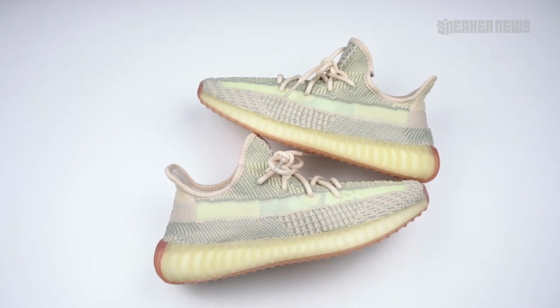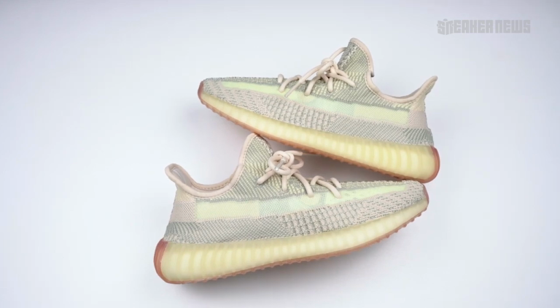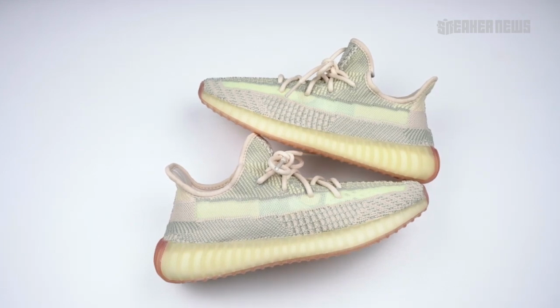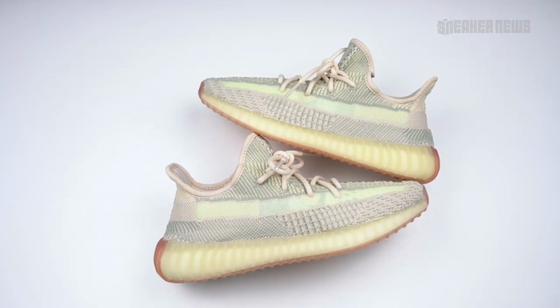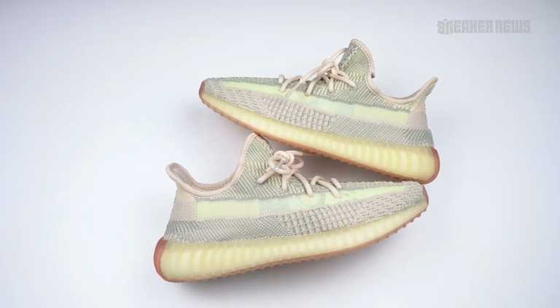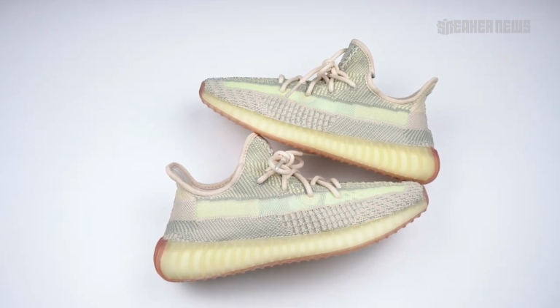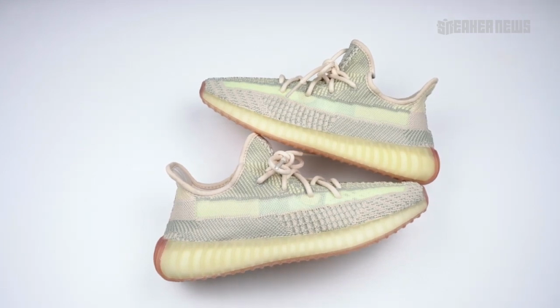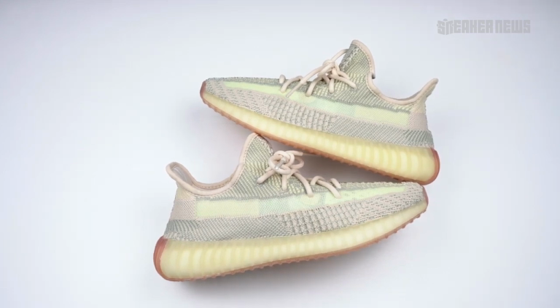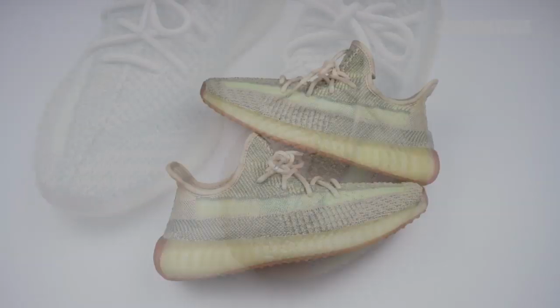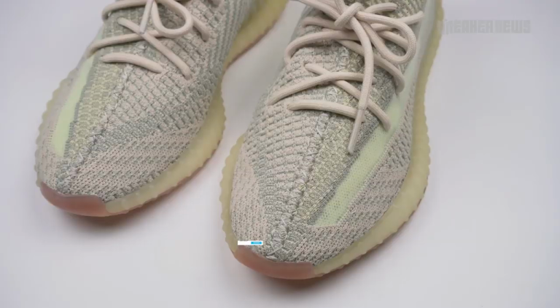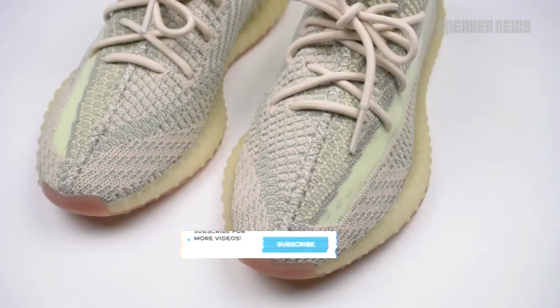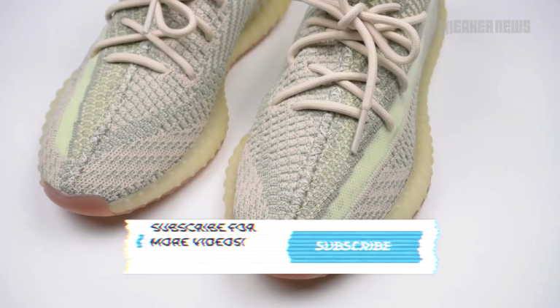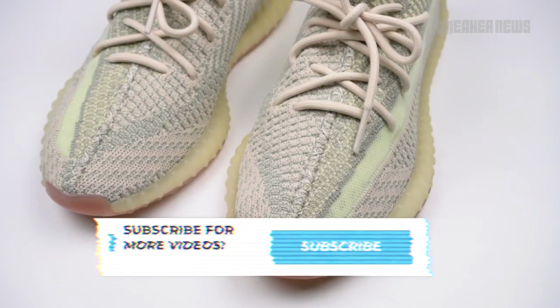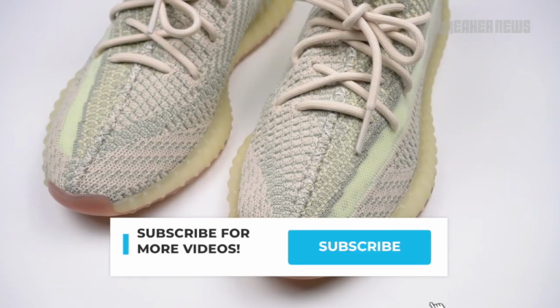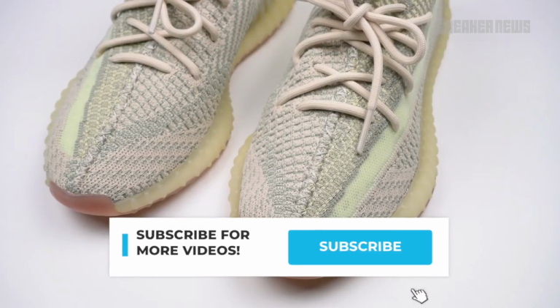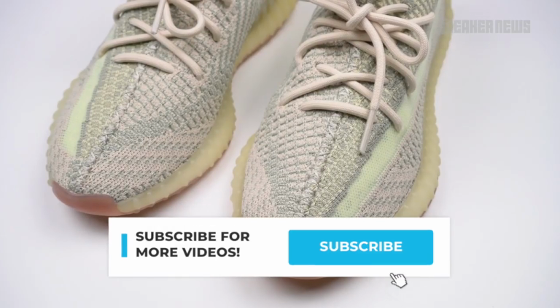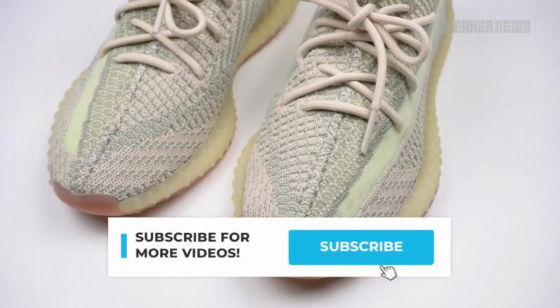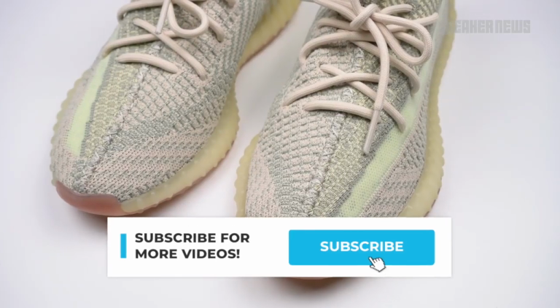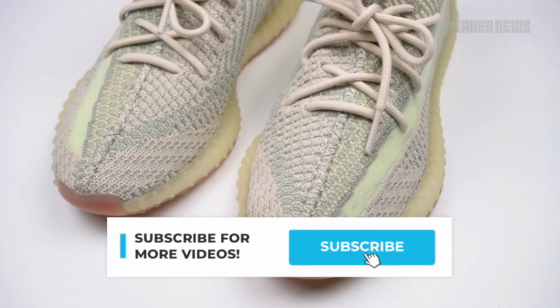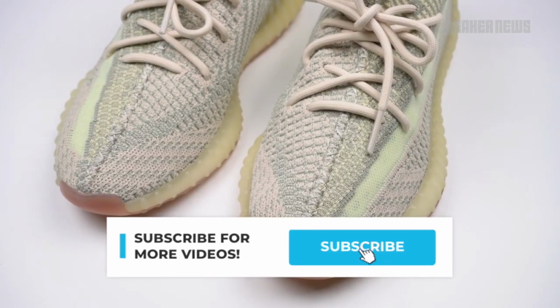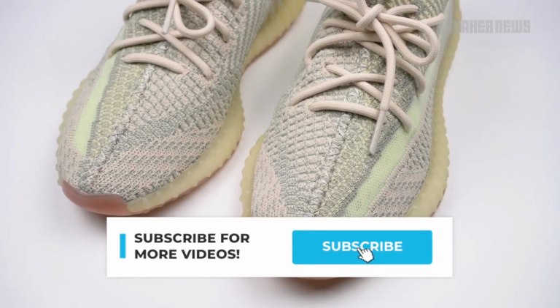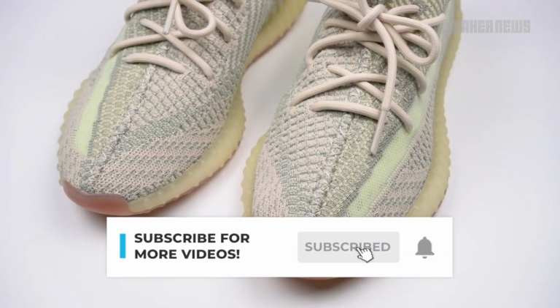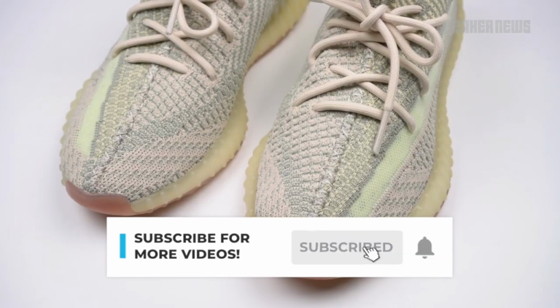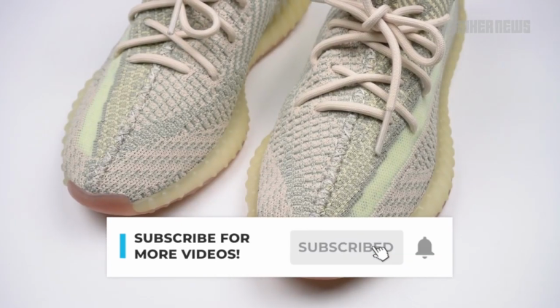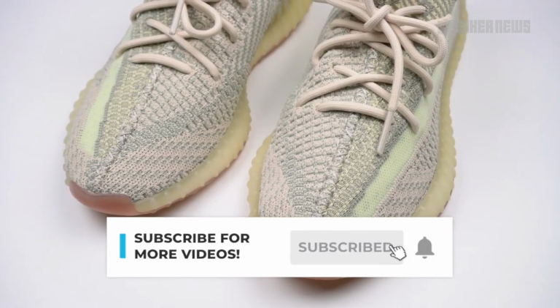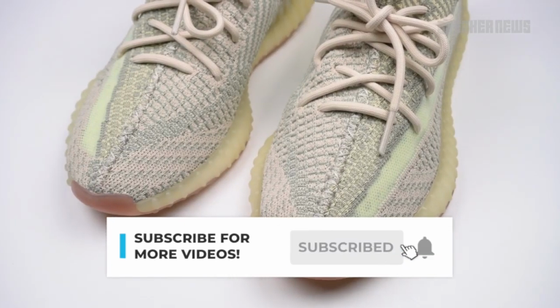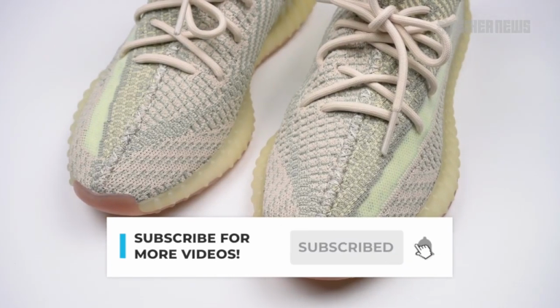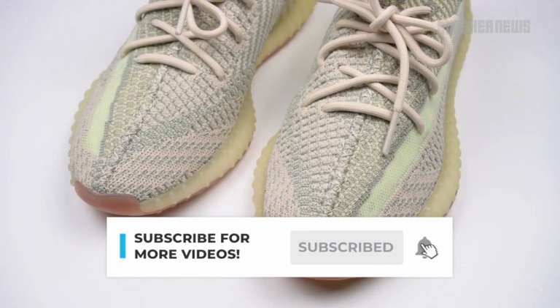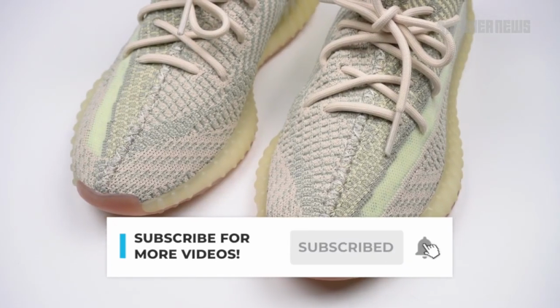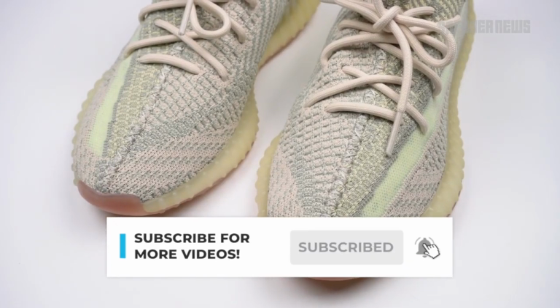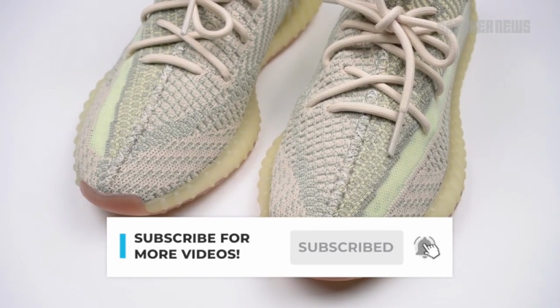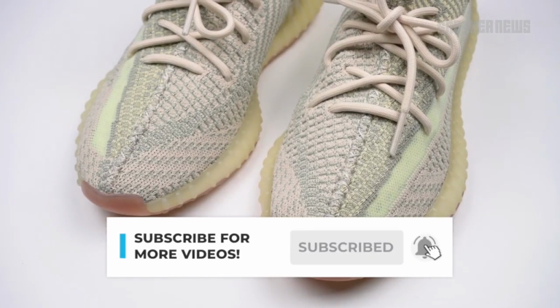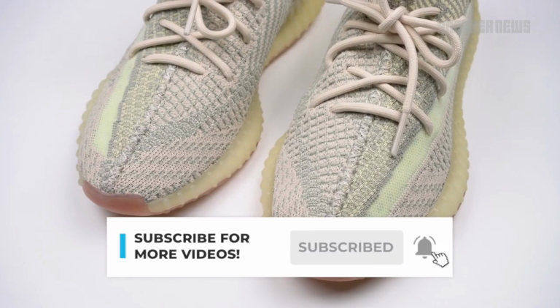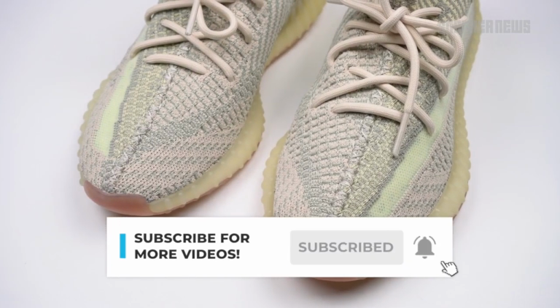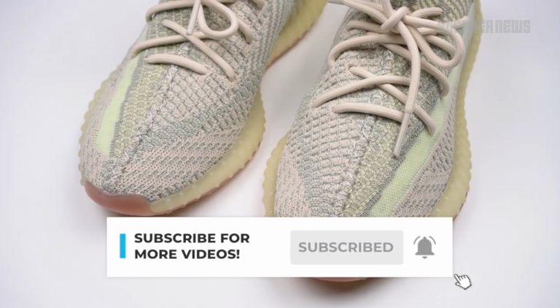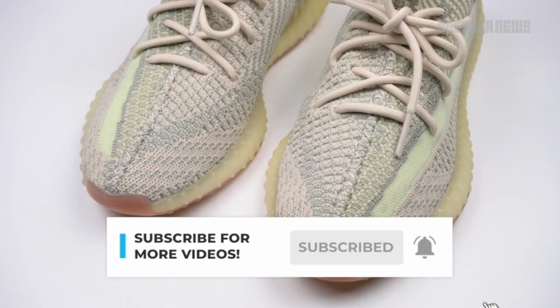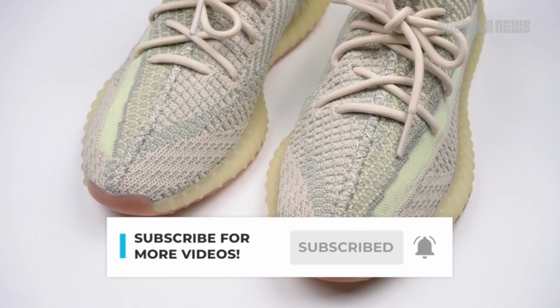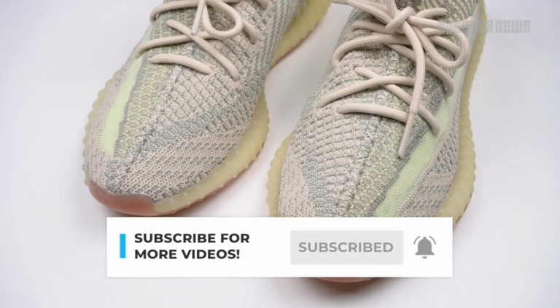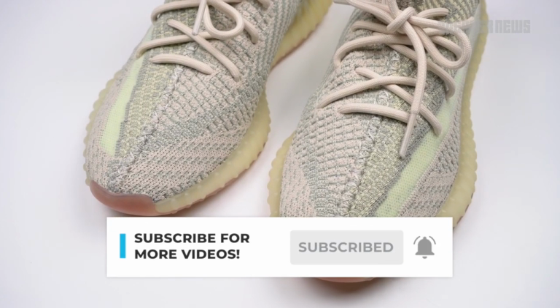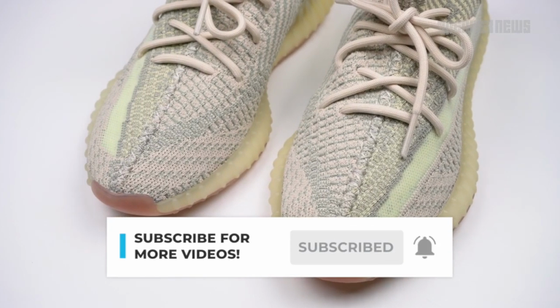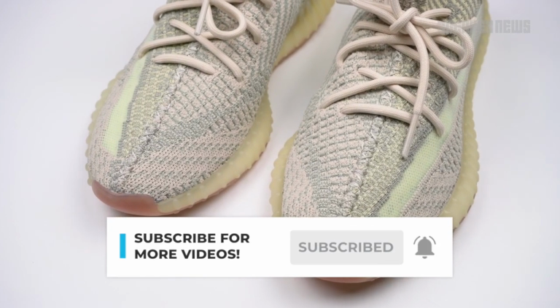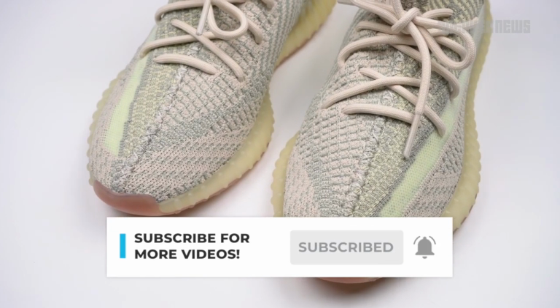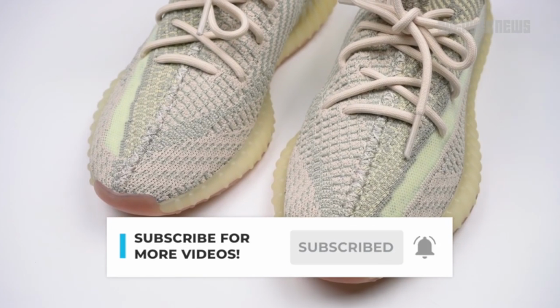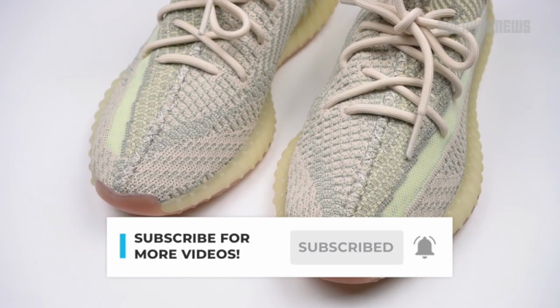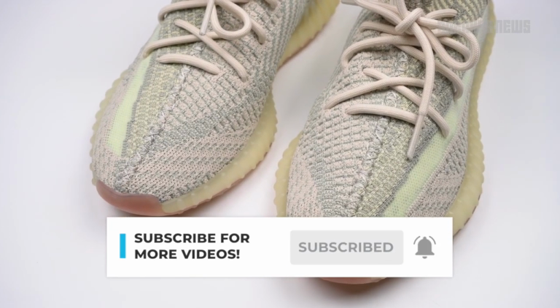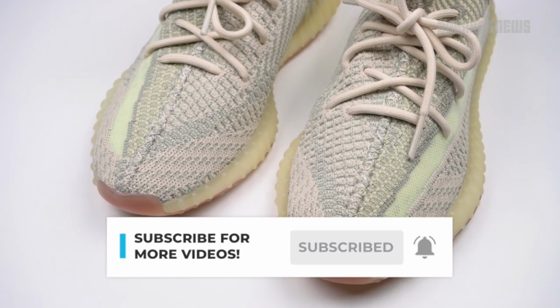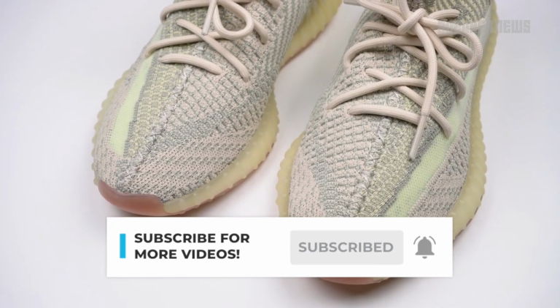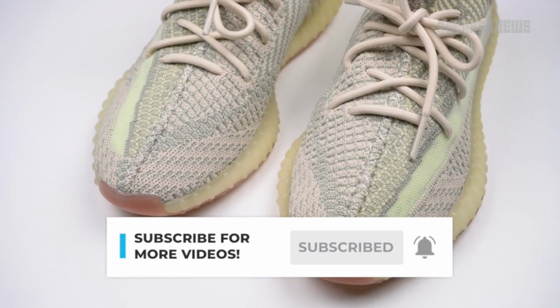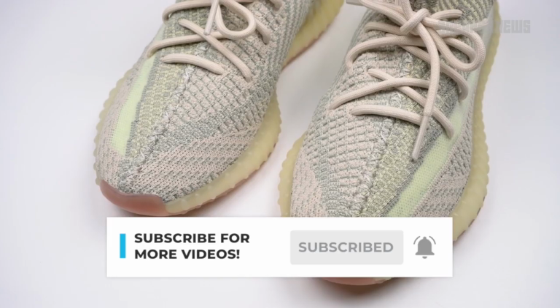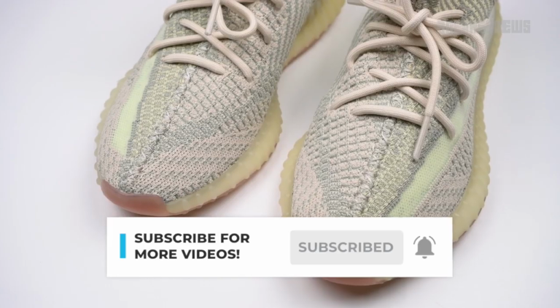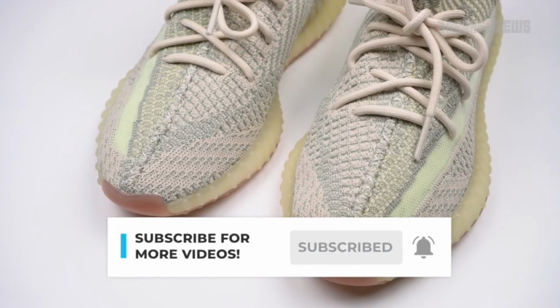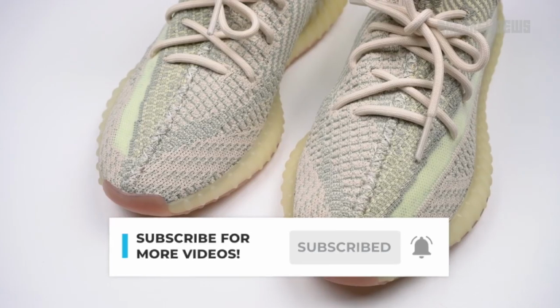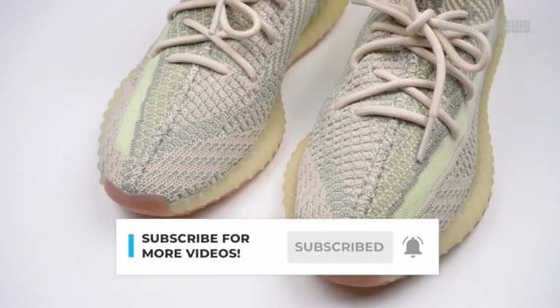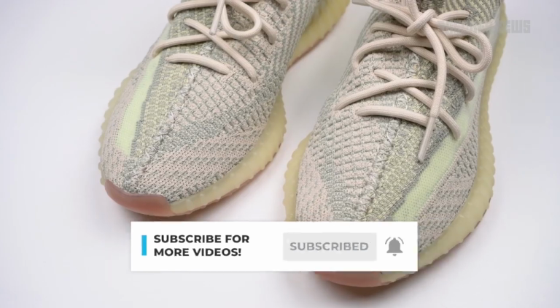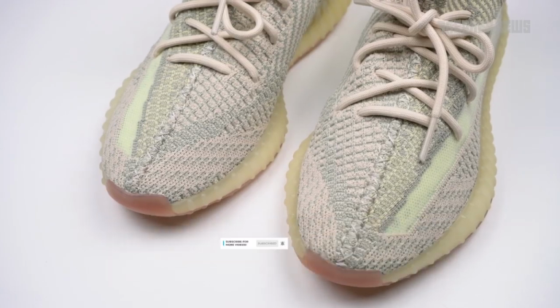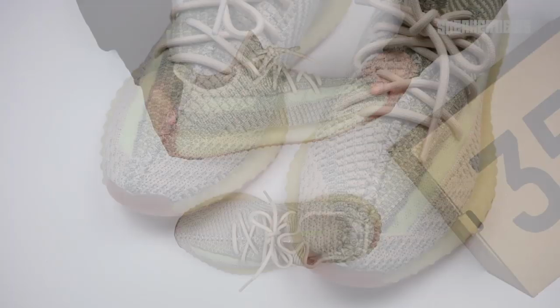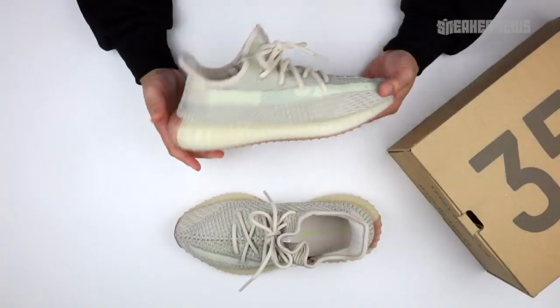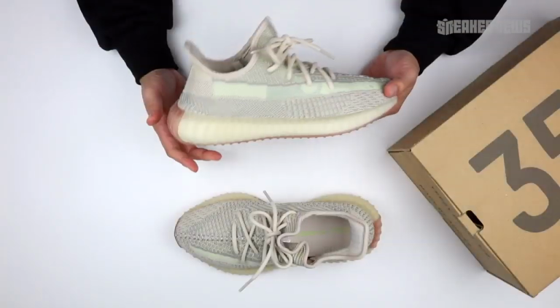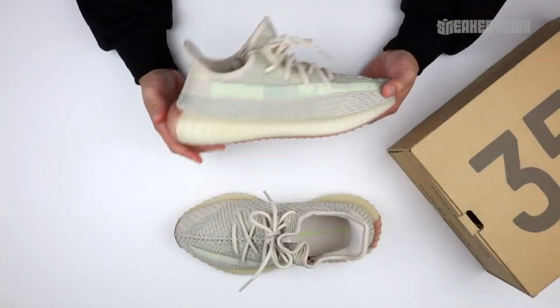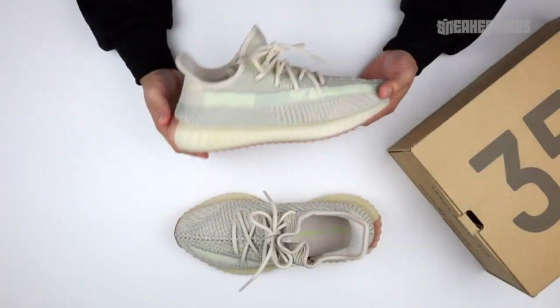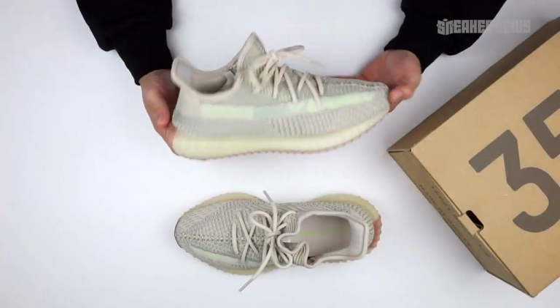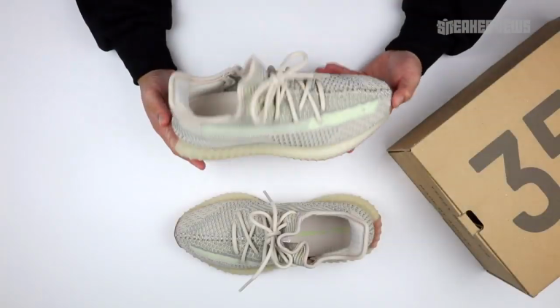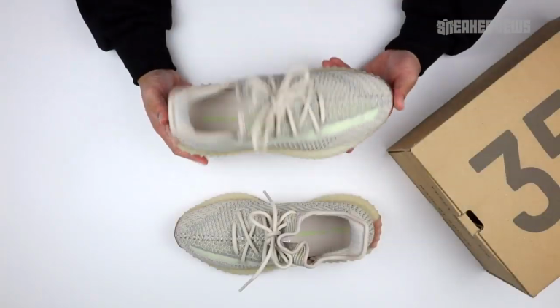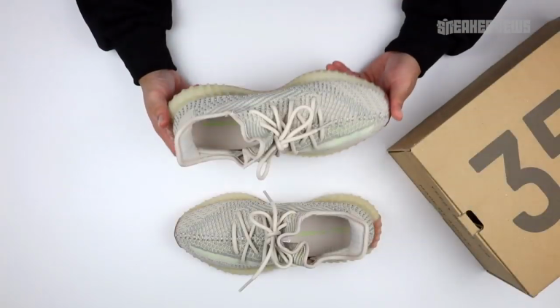Before we do that, just do us a quick favor — please hit that subscribe button, like the video at the end if you like it, and we'll get going.